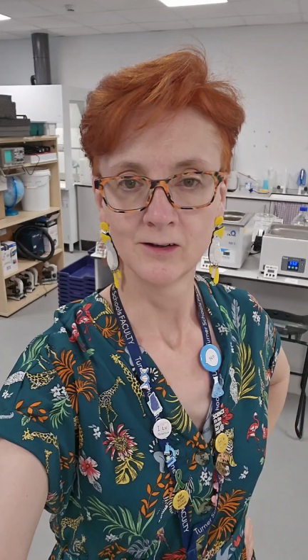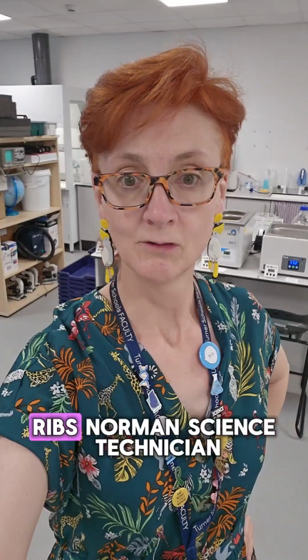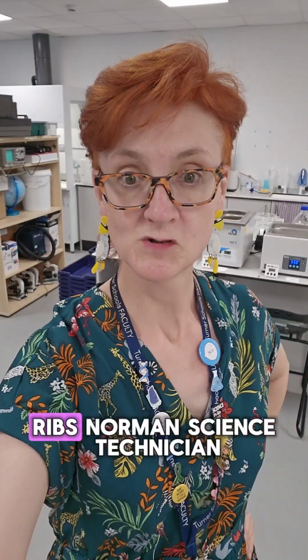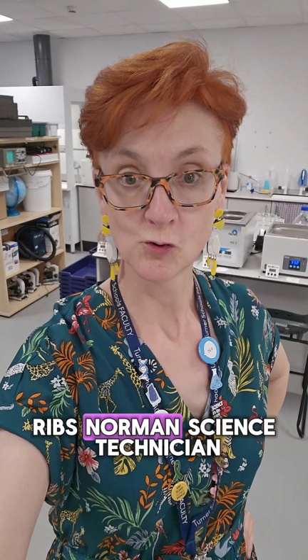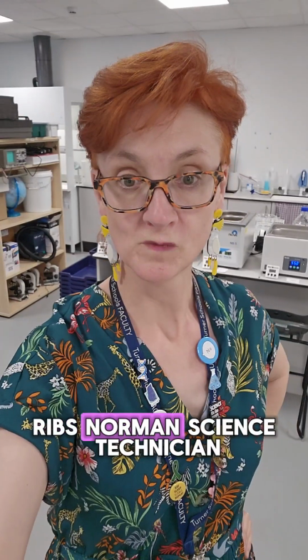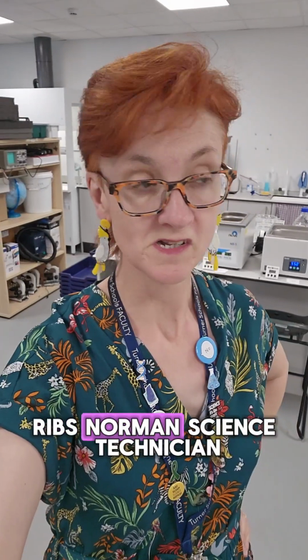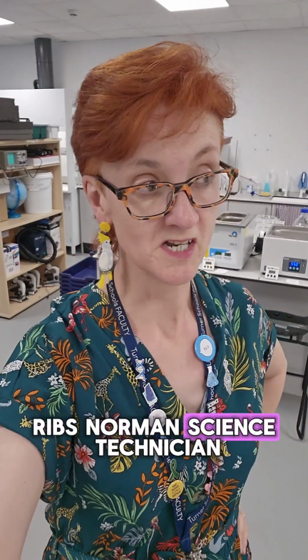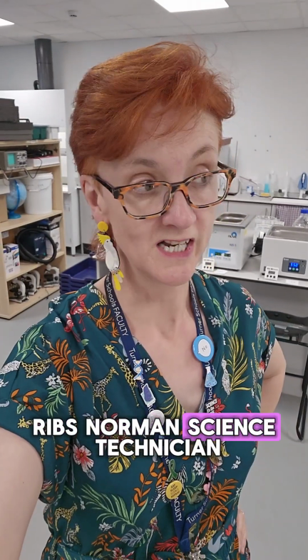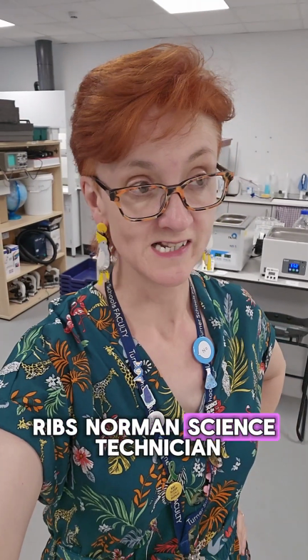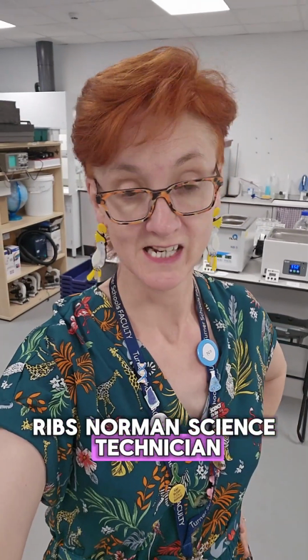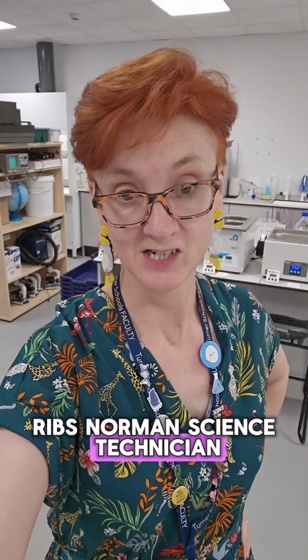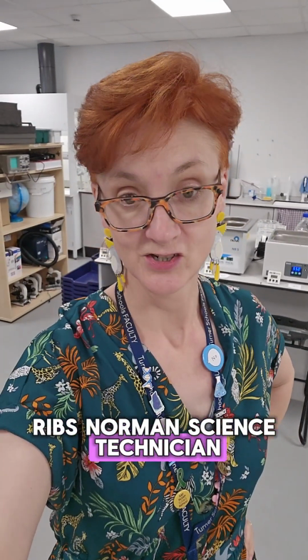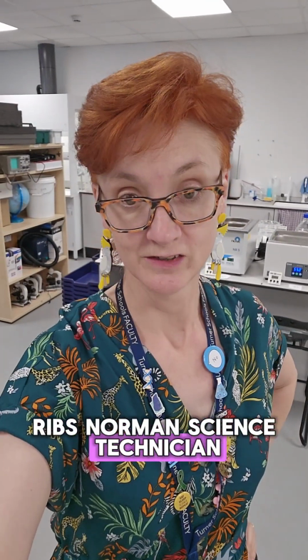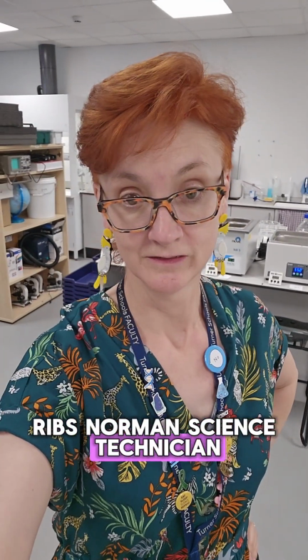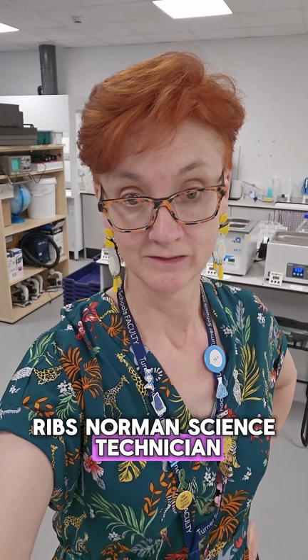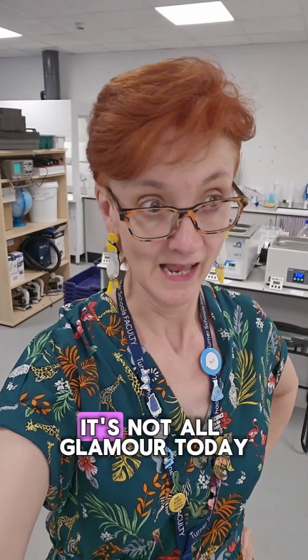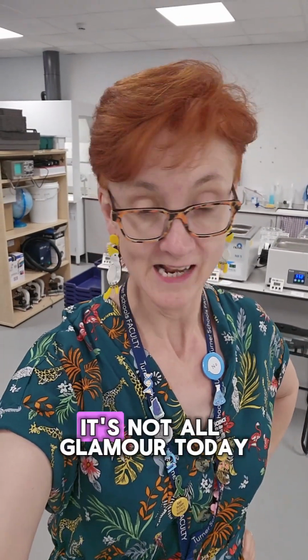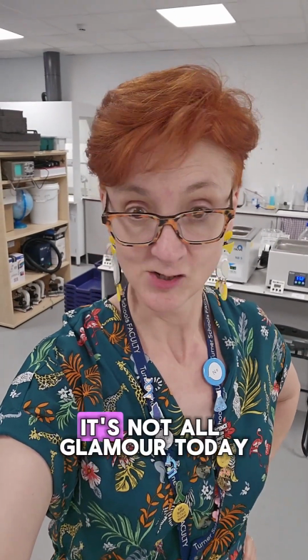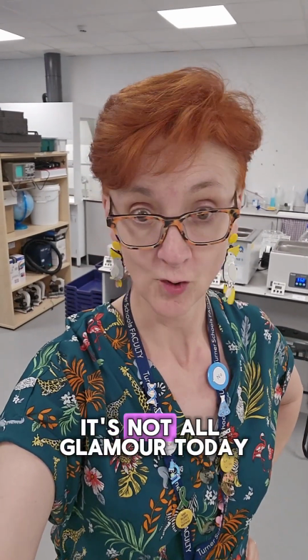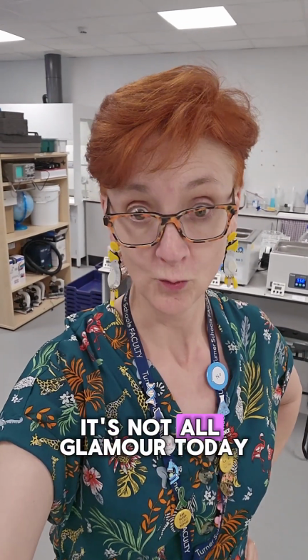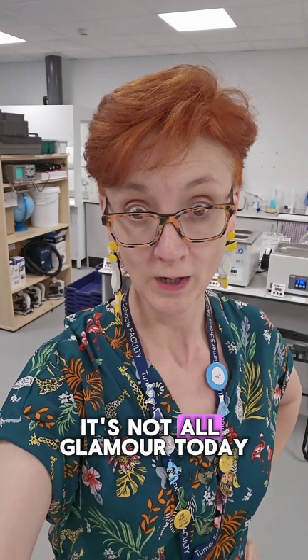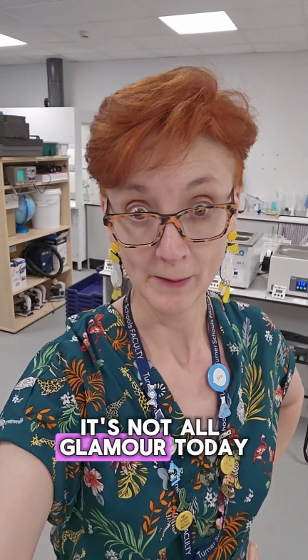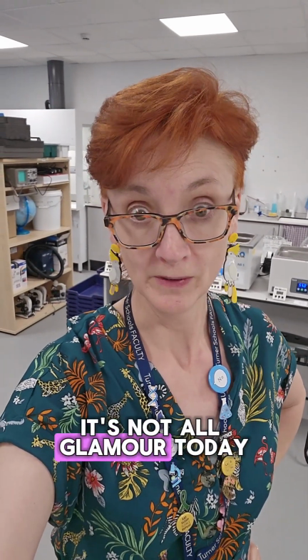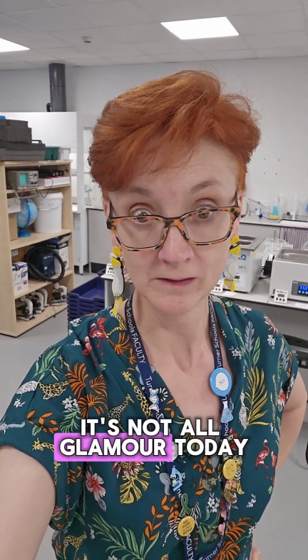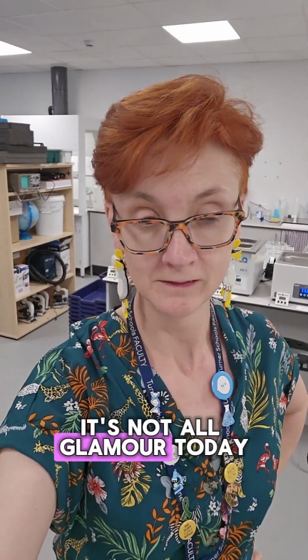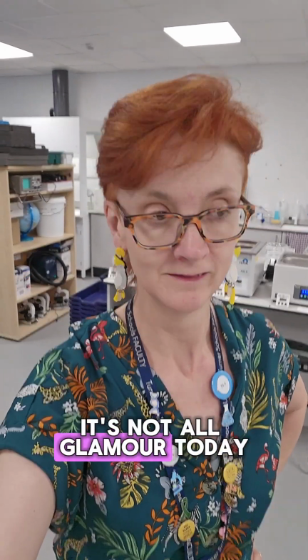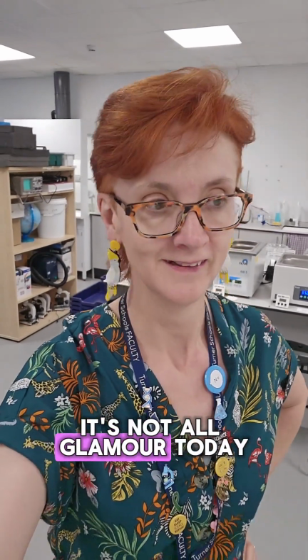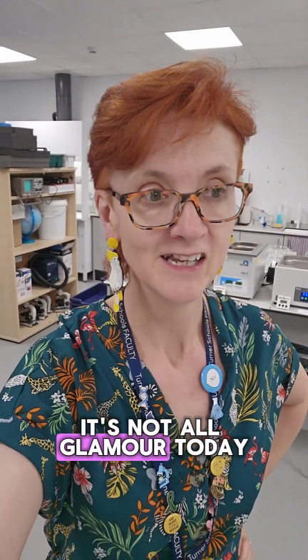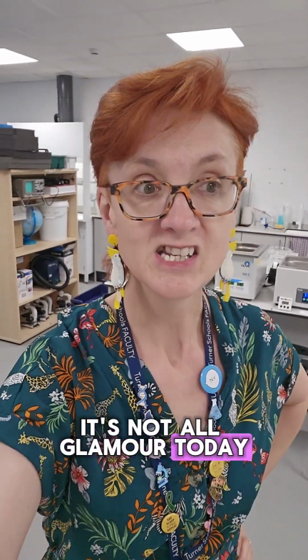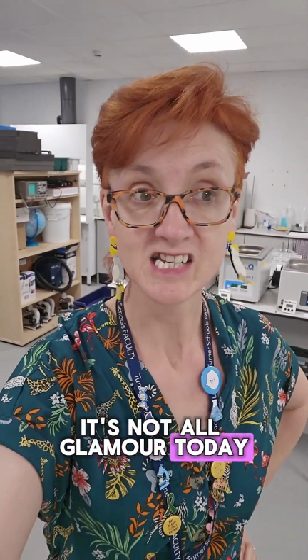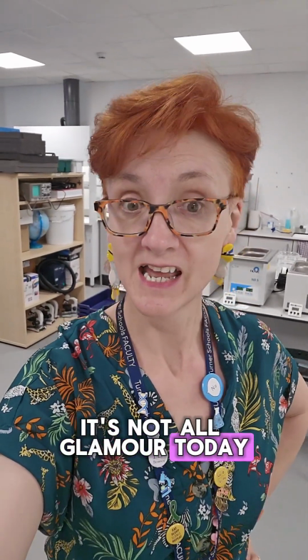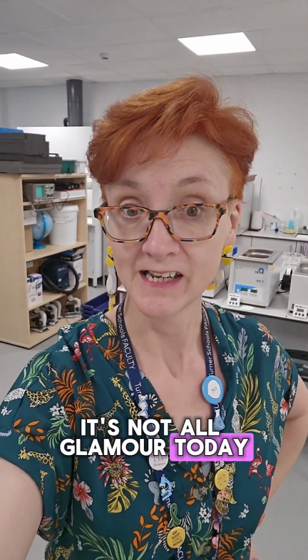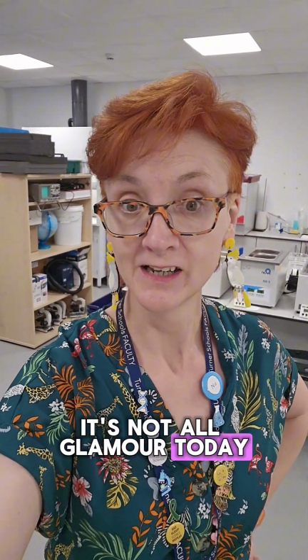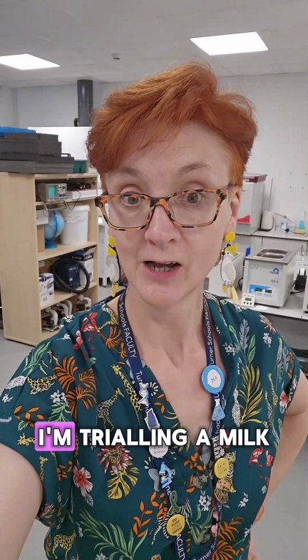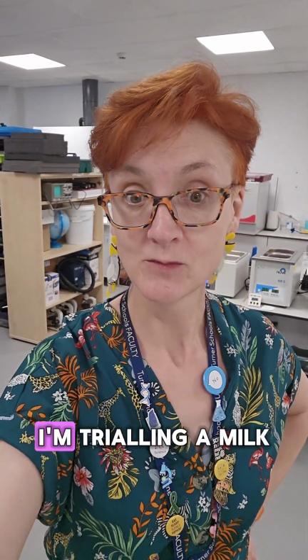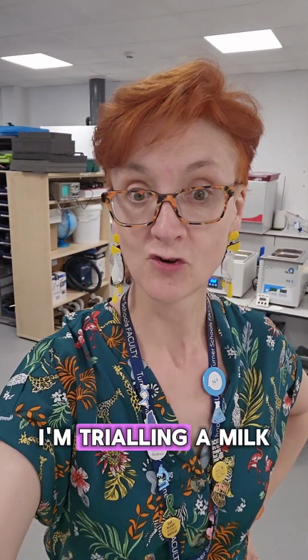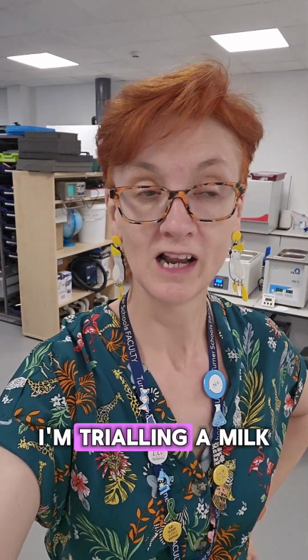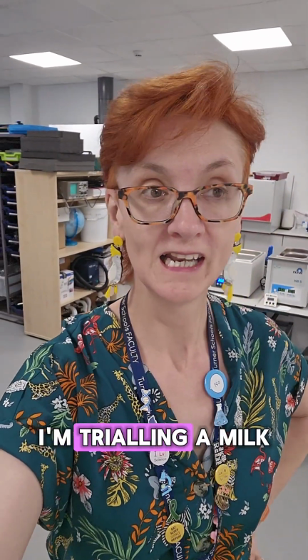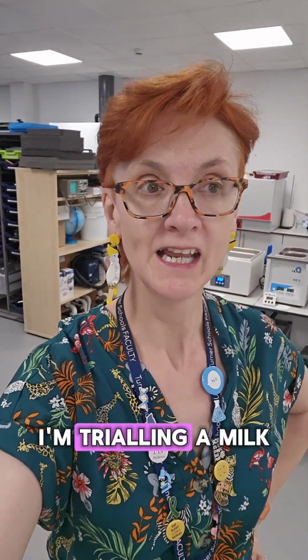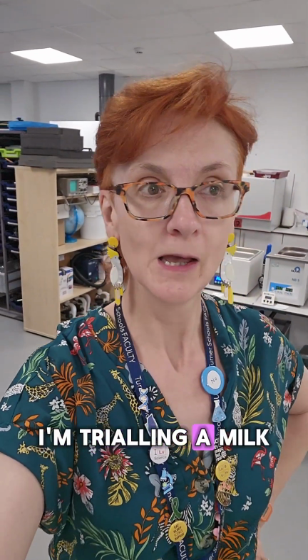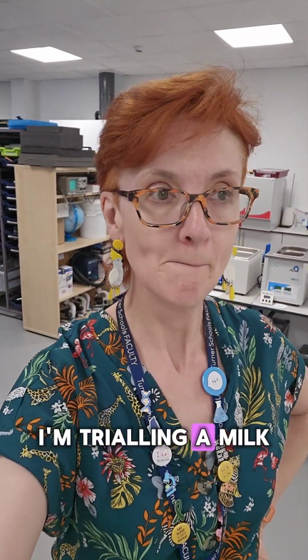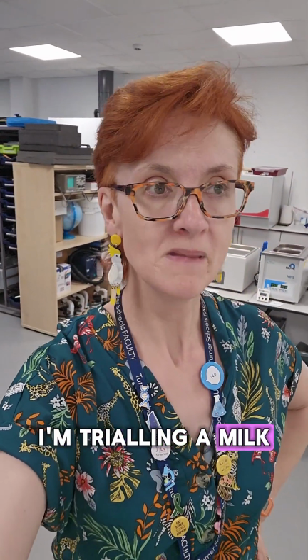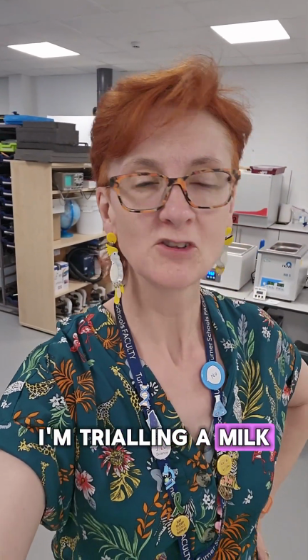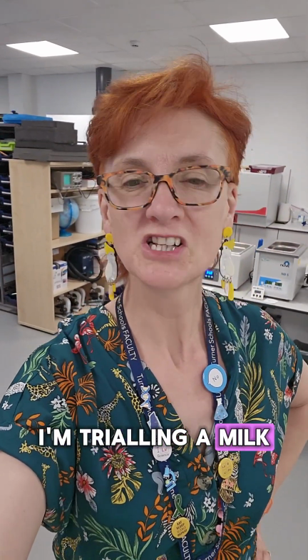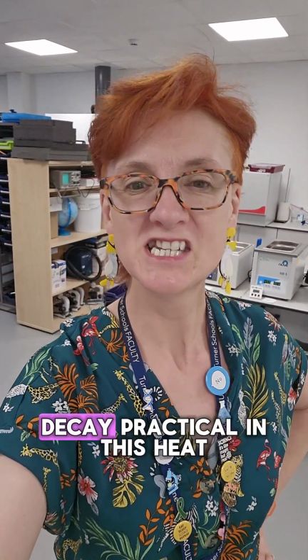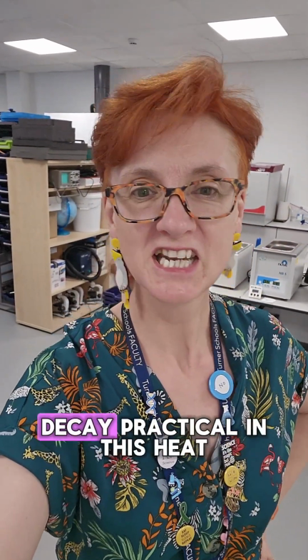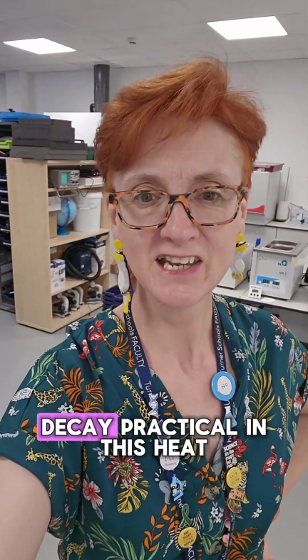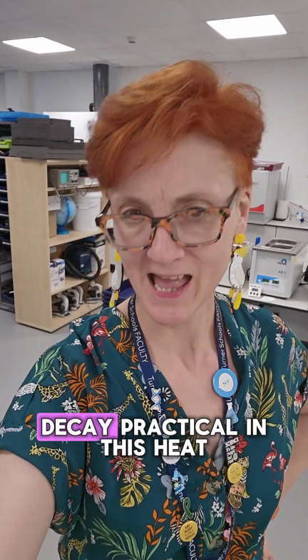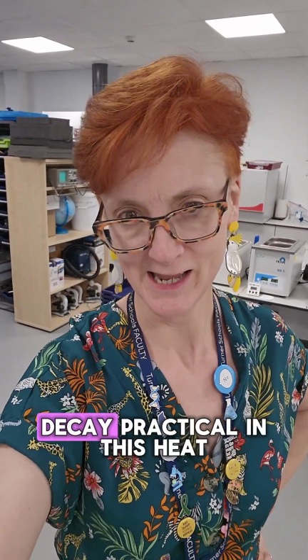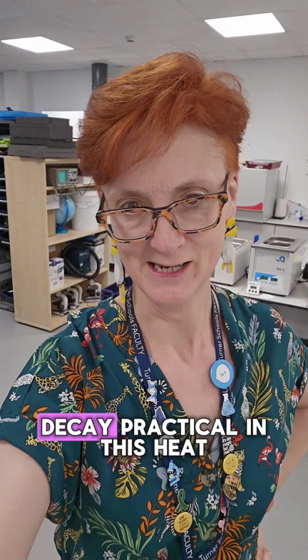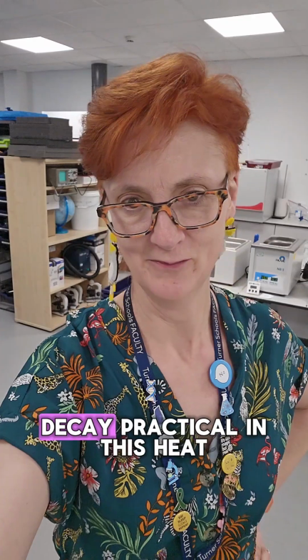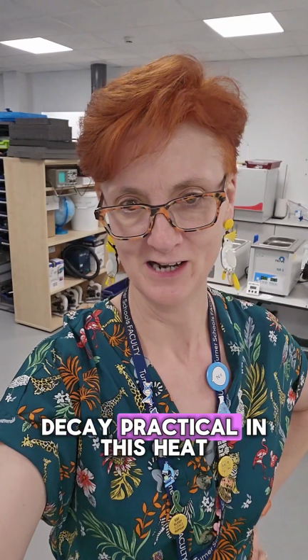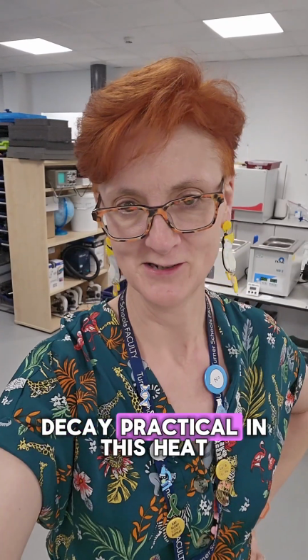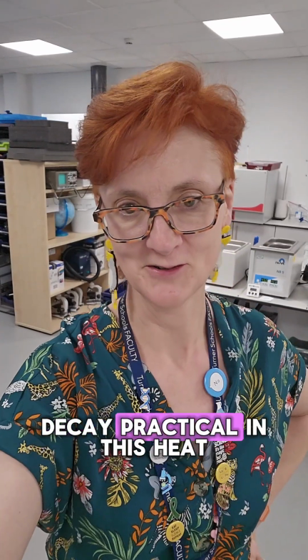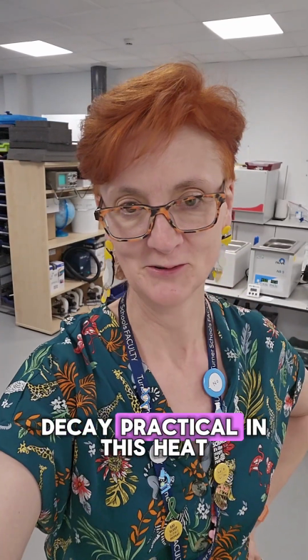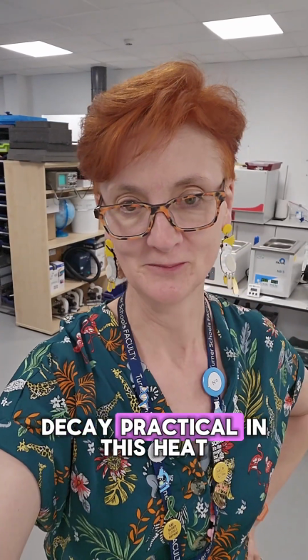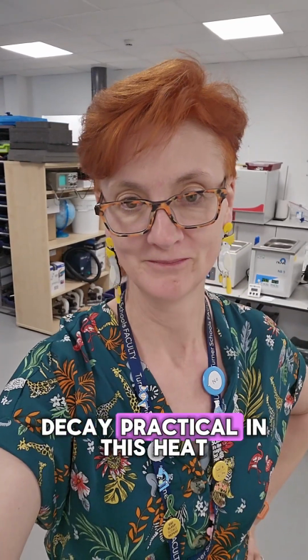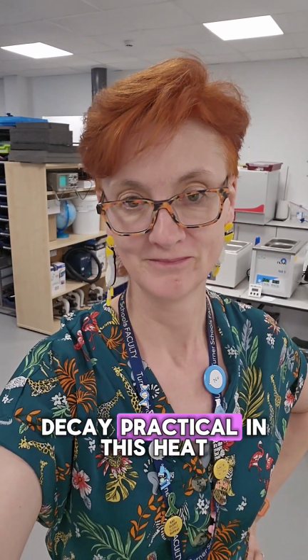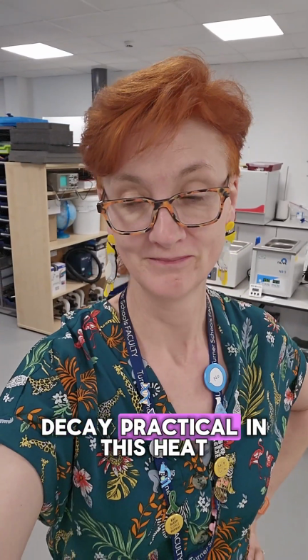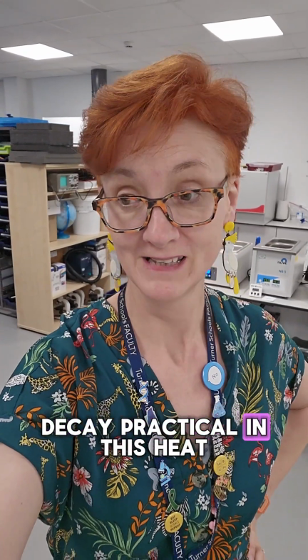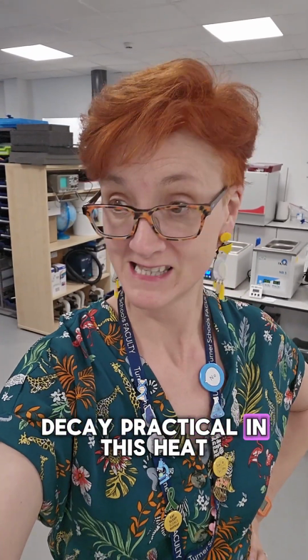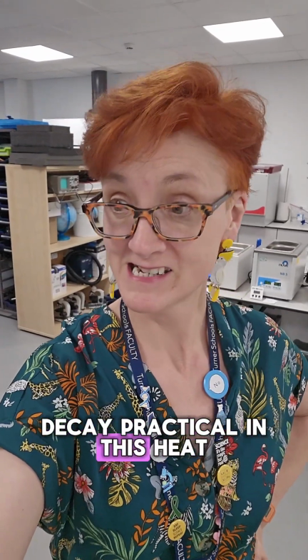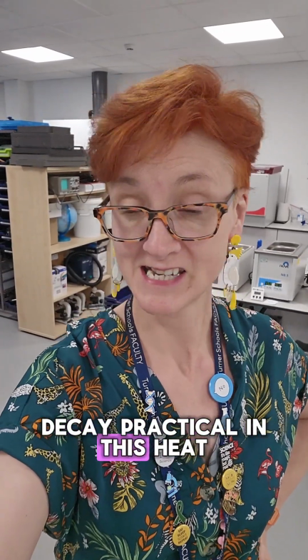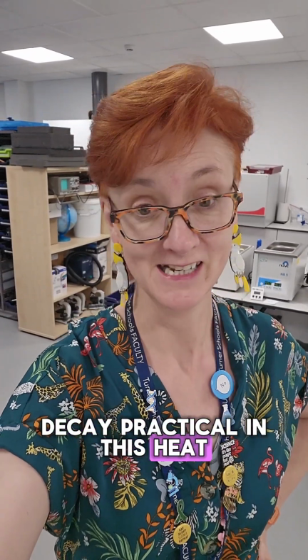Ribs Norman, science technician. It's not all glamour. Today I'm trialling a milk decay practical in this heat.